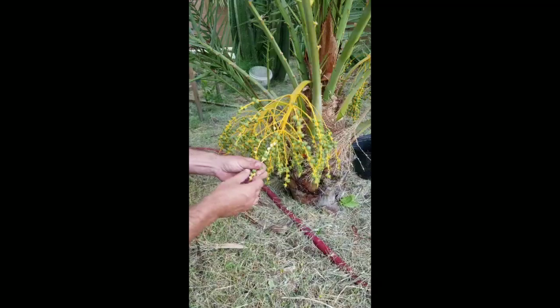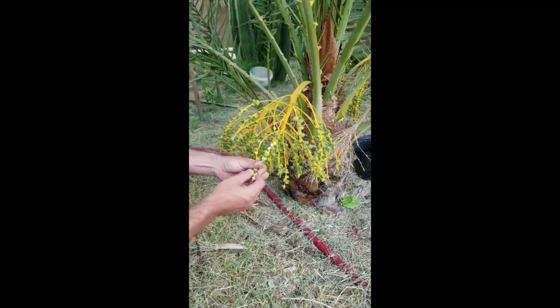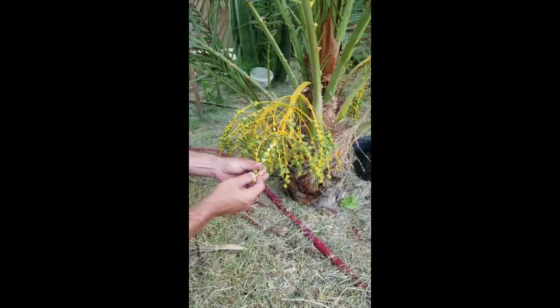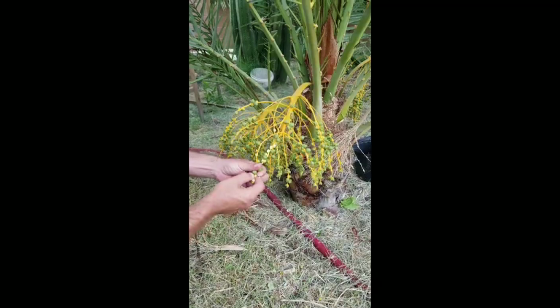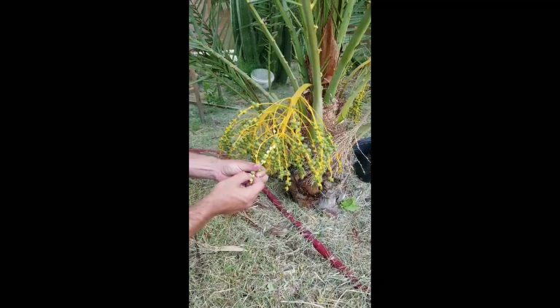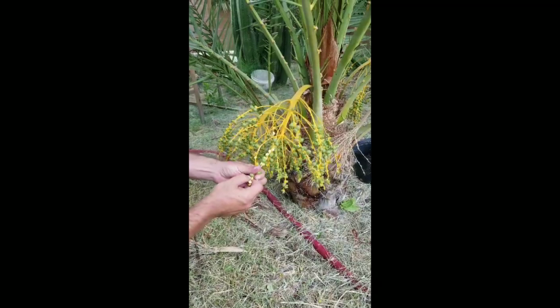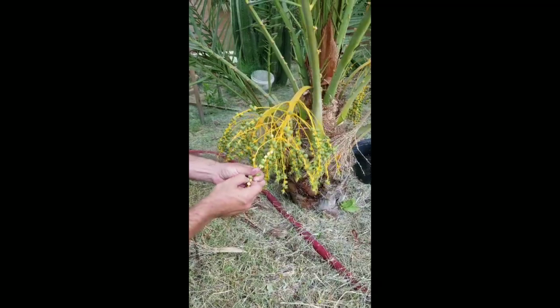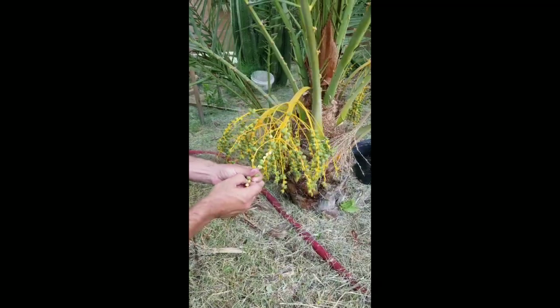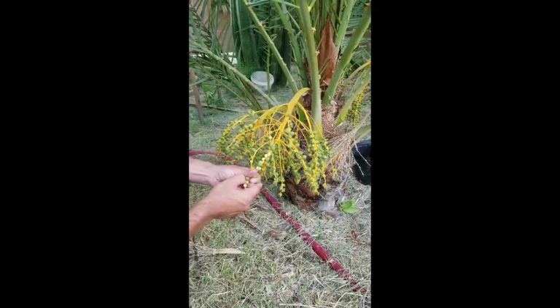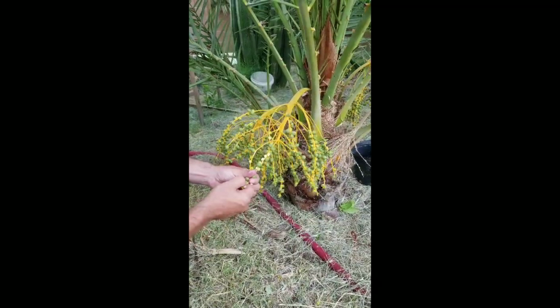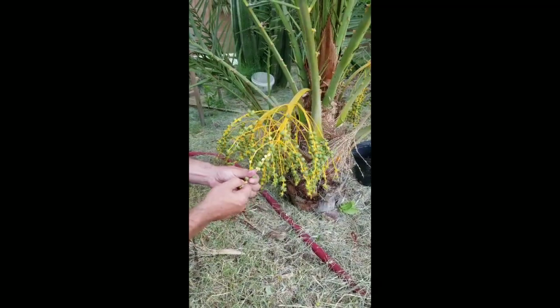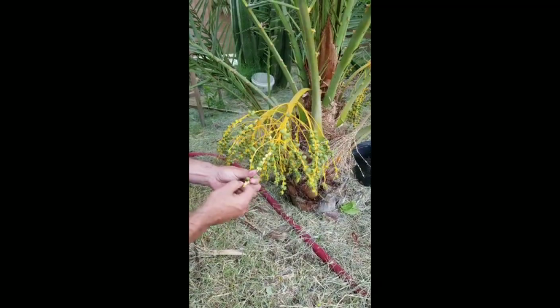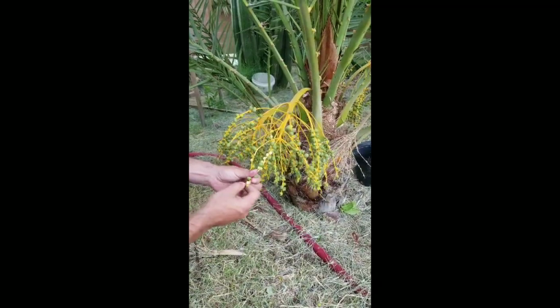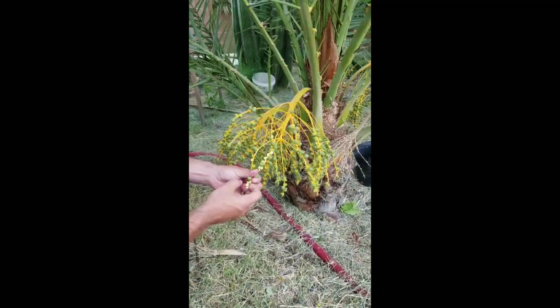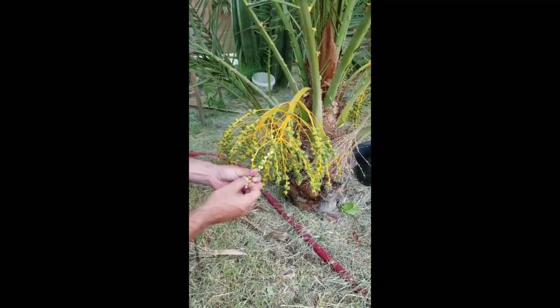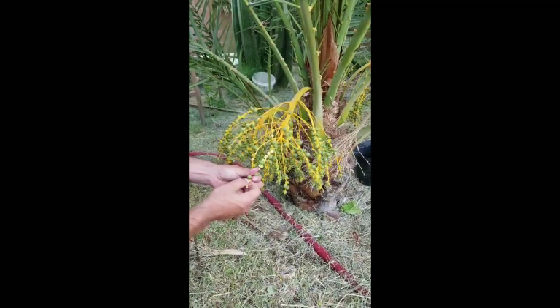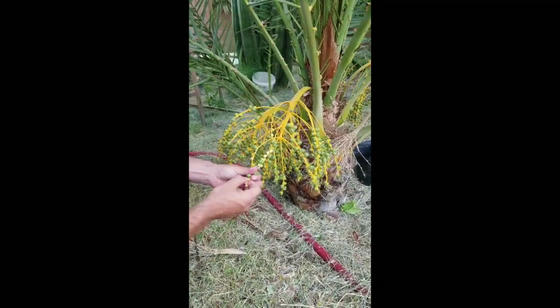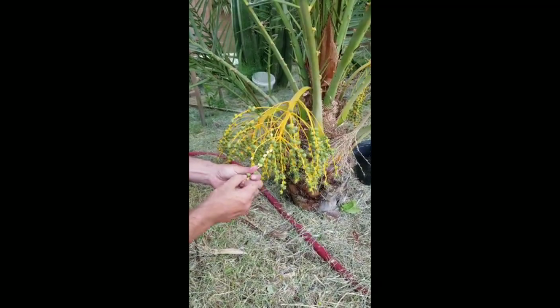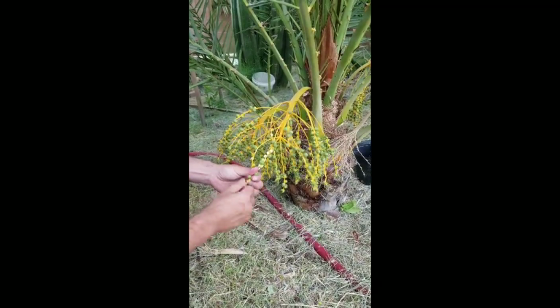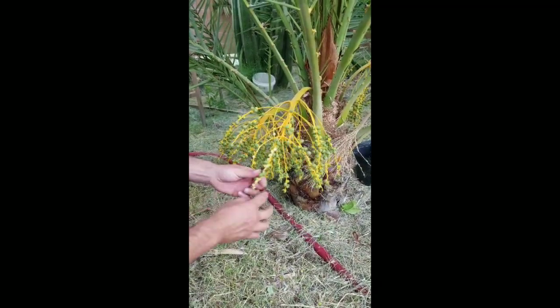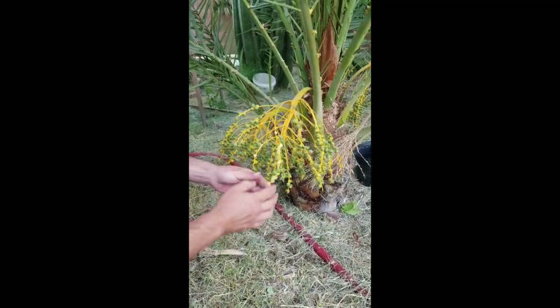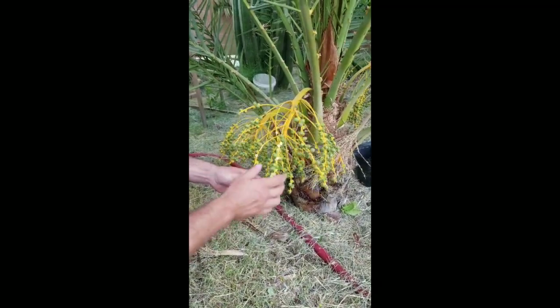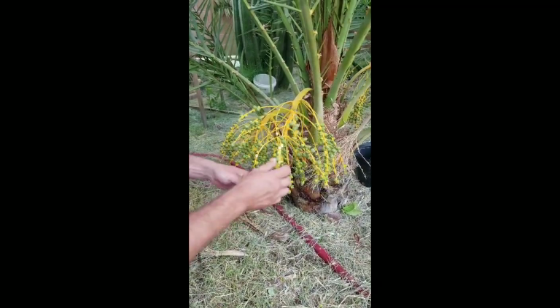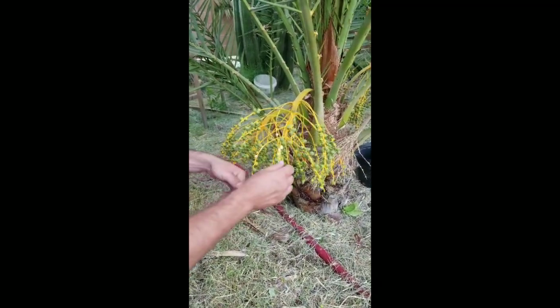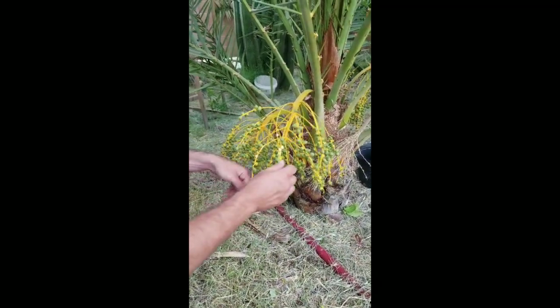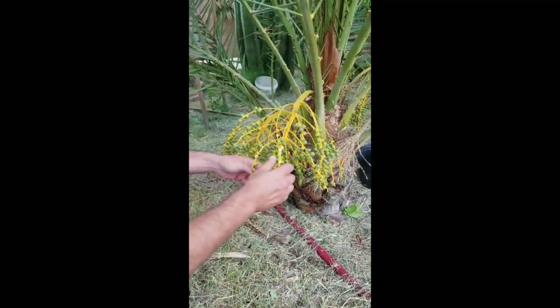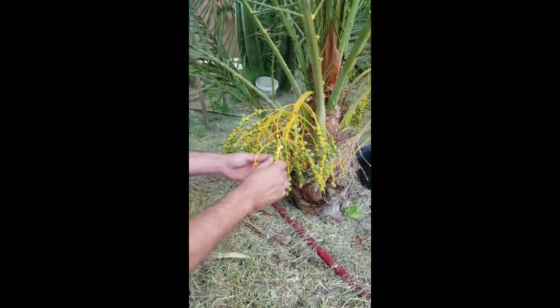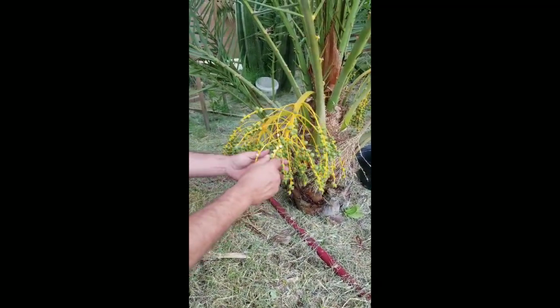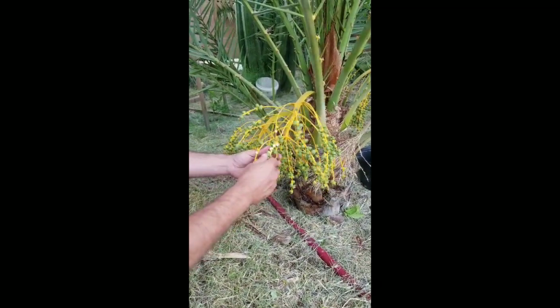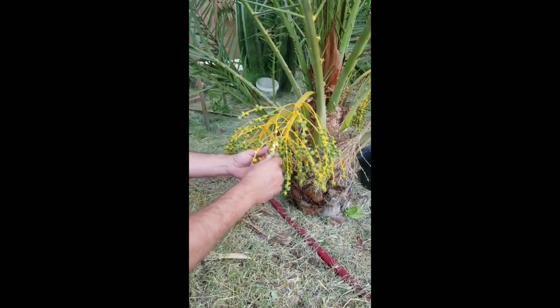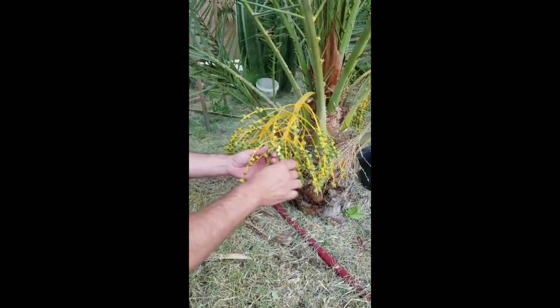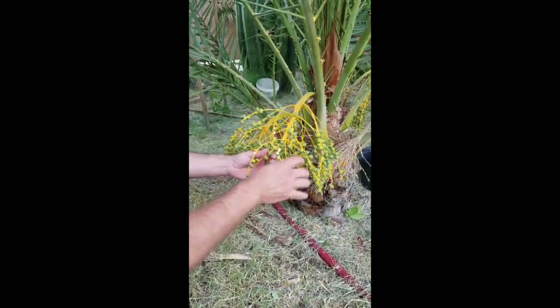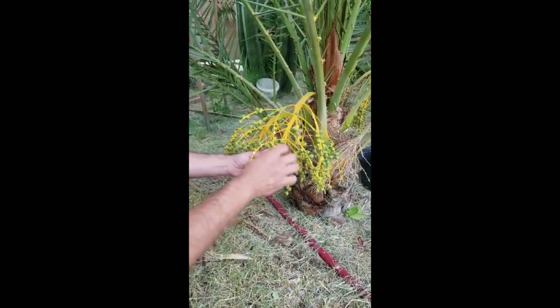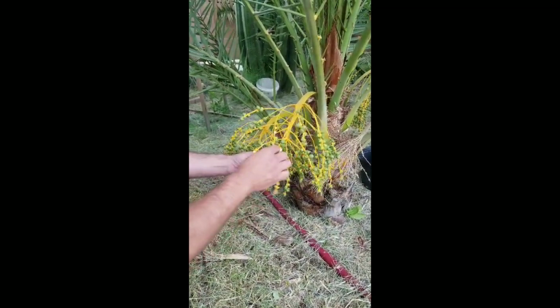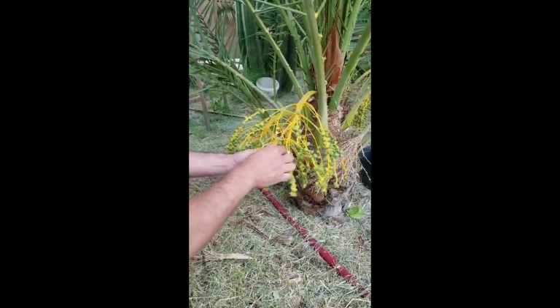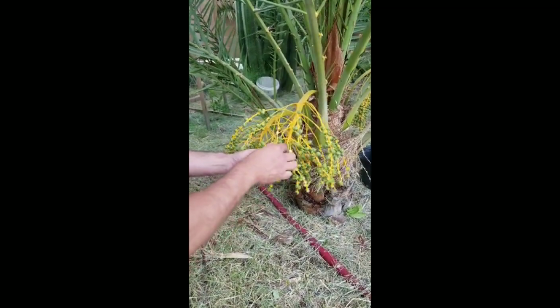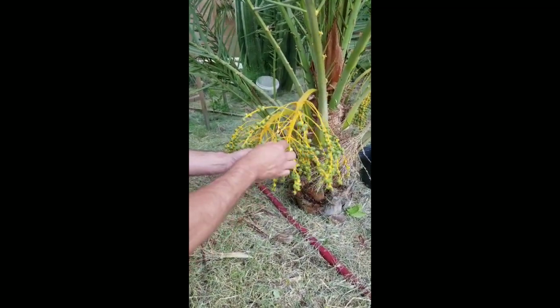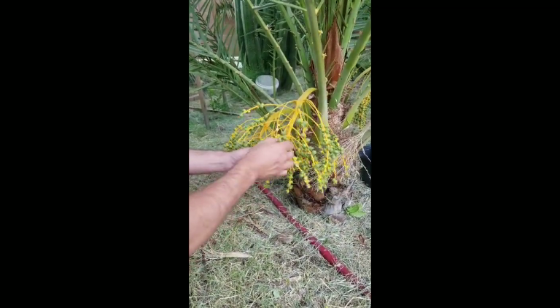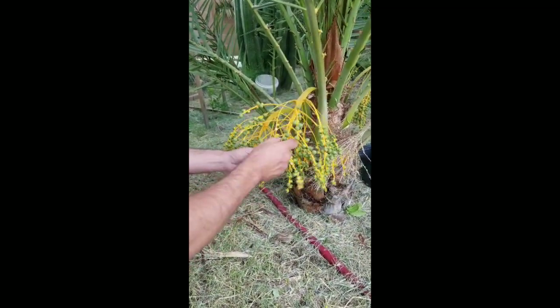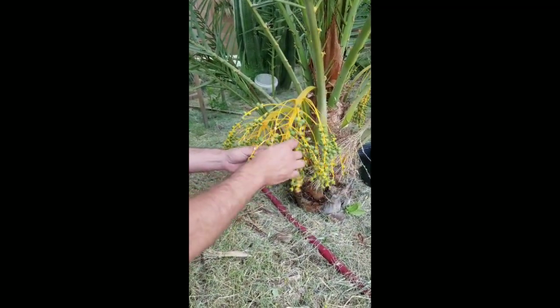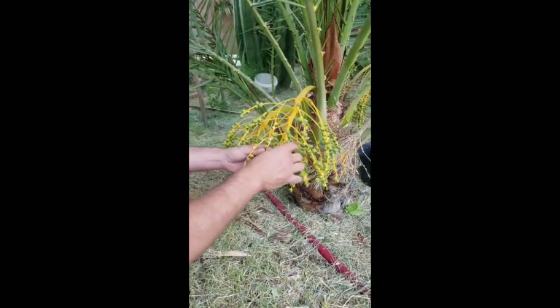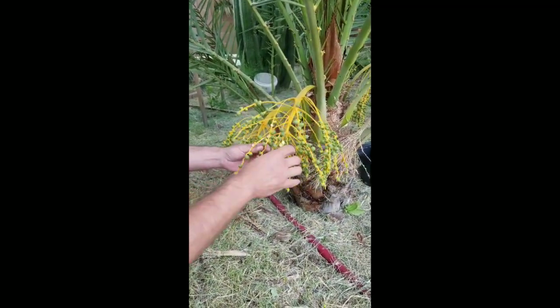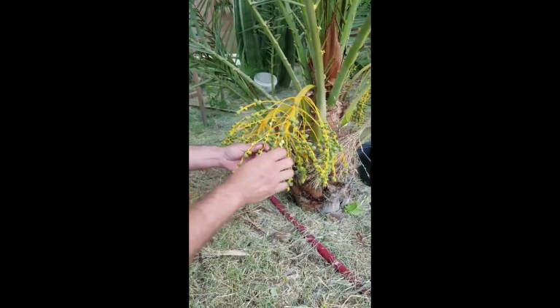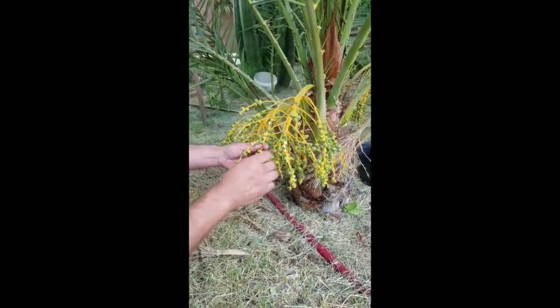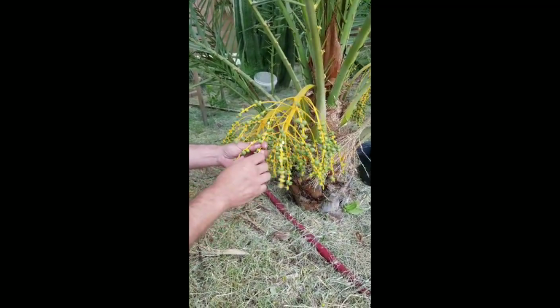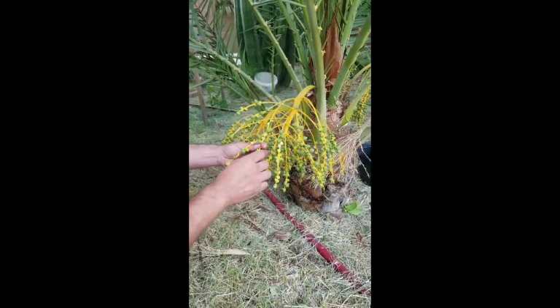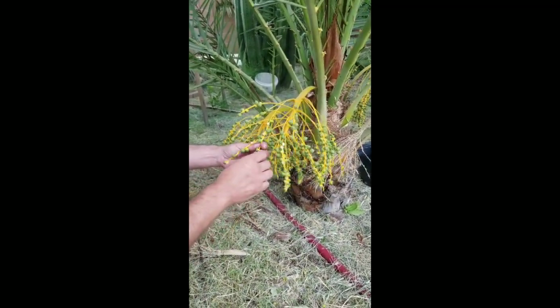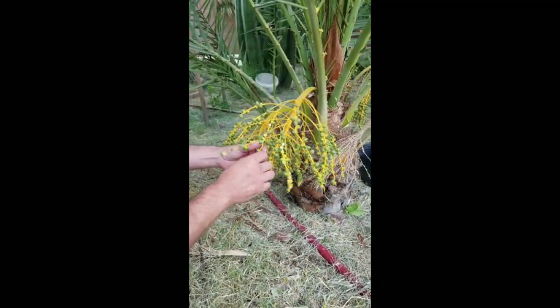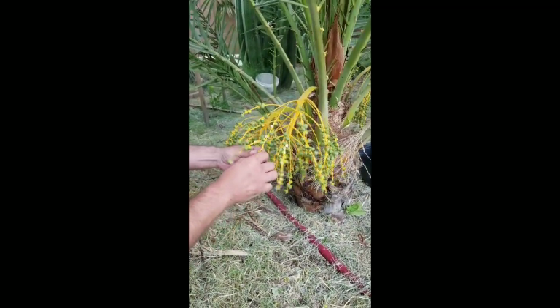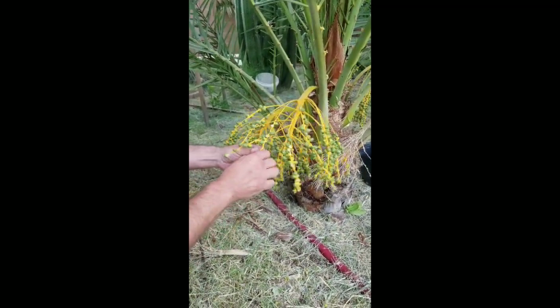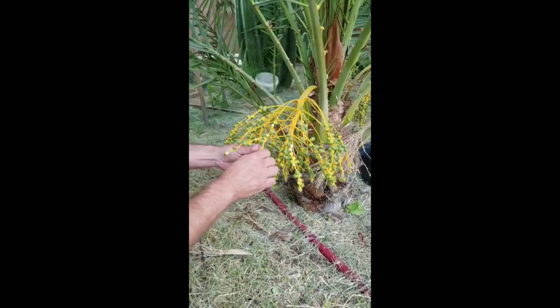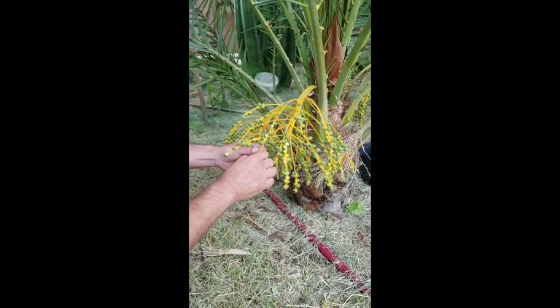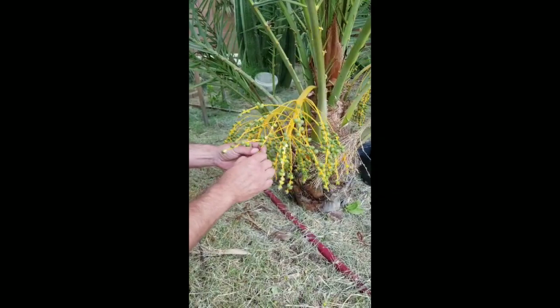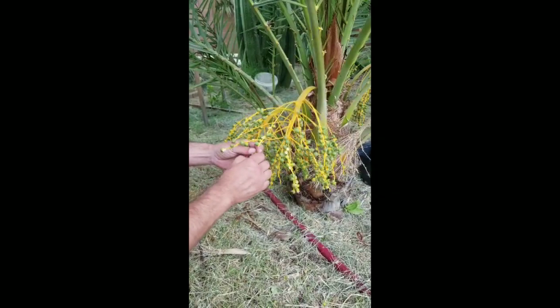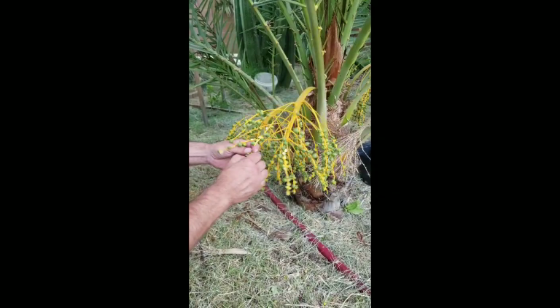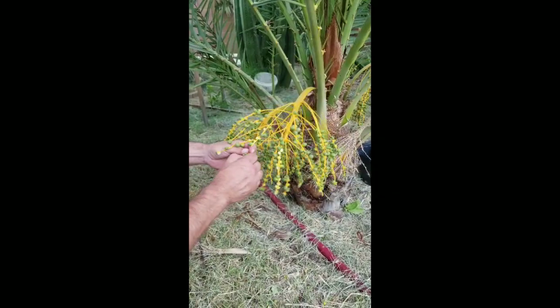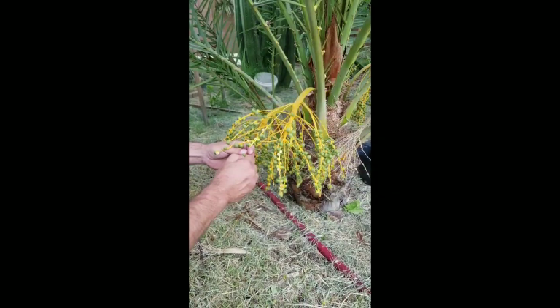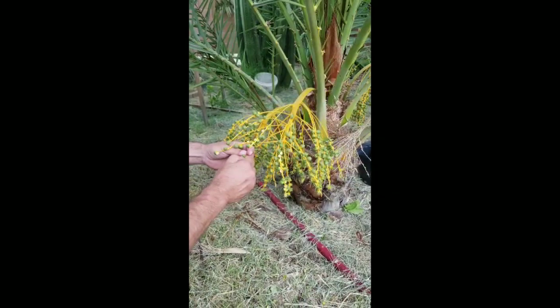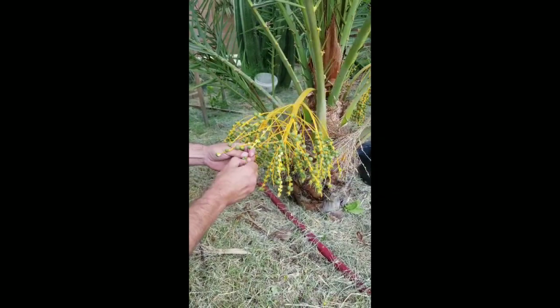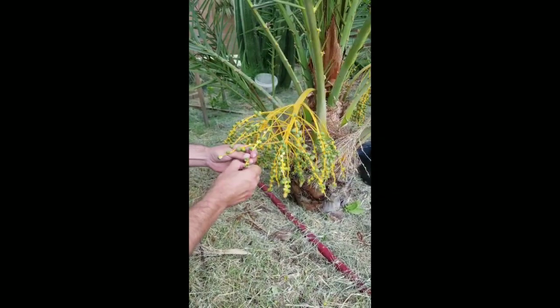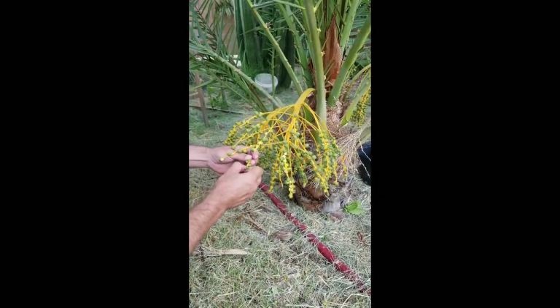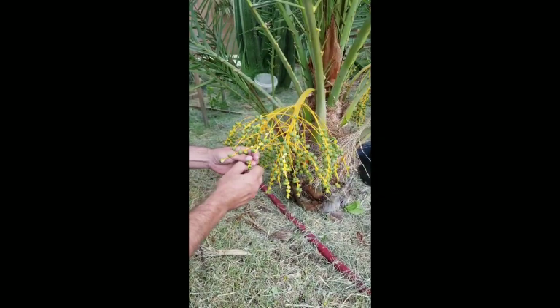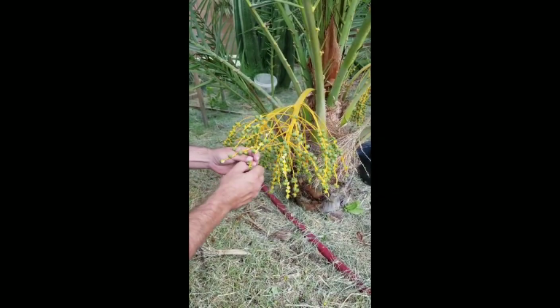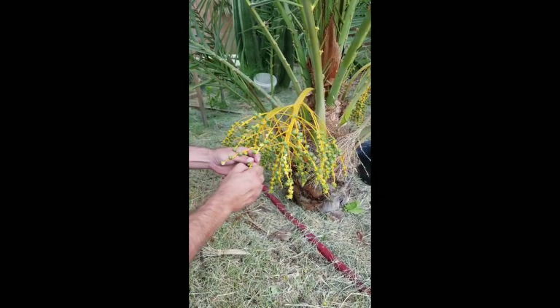What is the name of this date palm? Amir Hash.